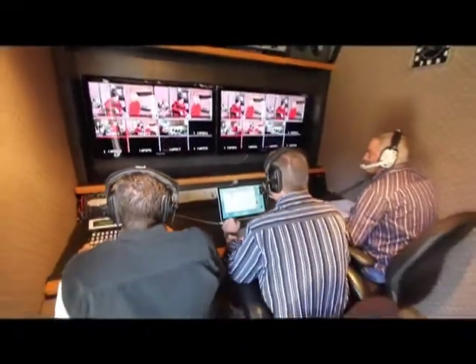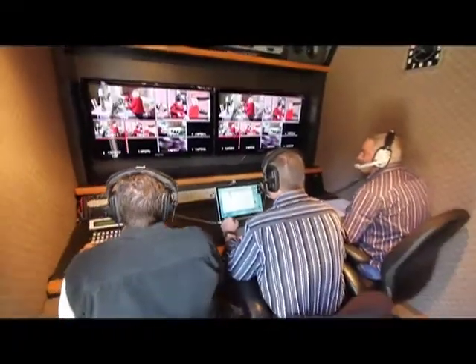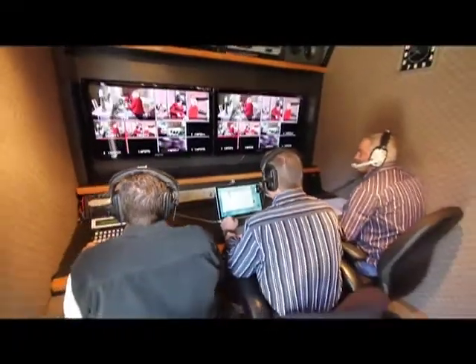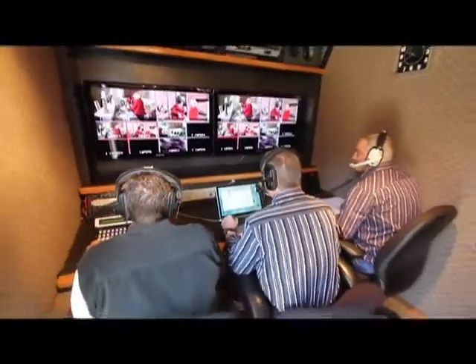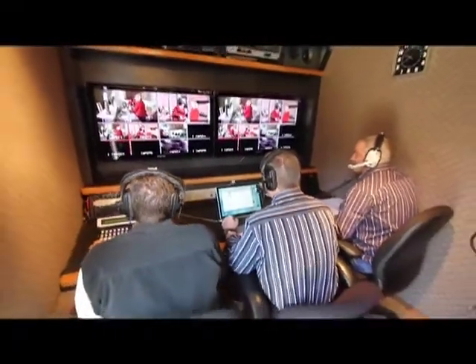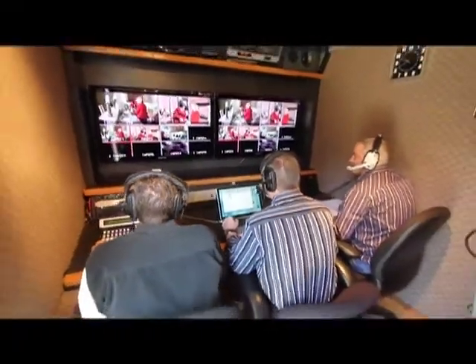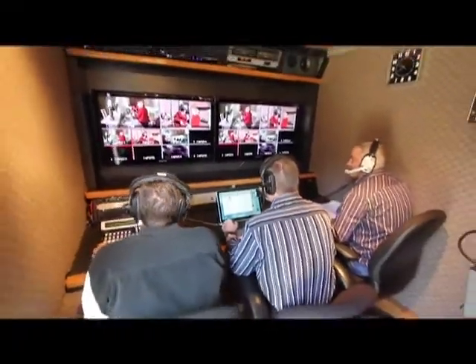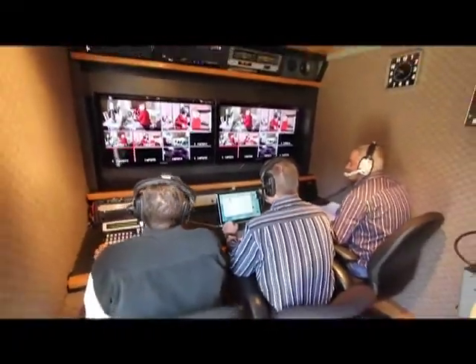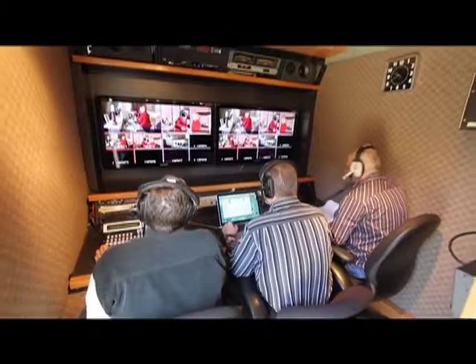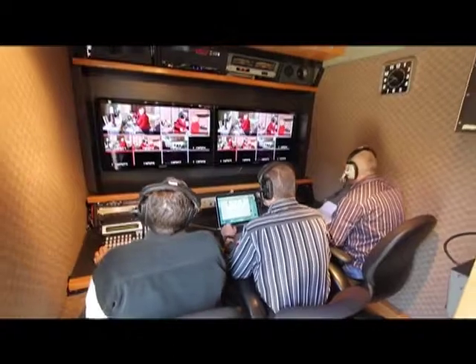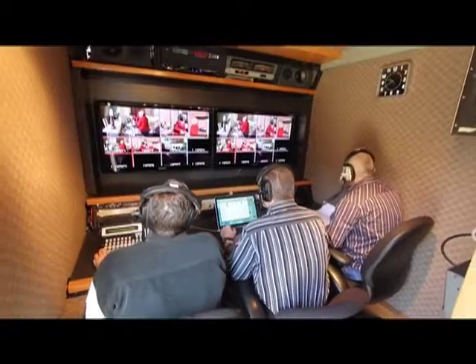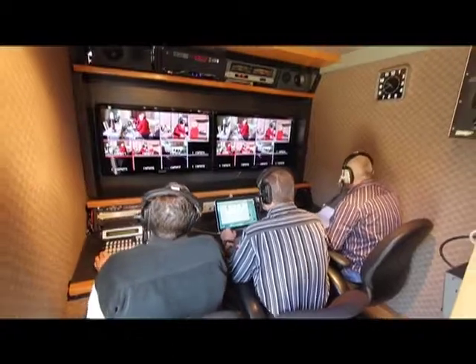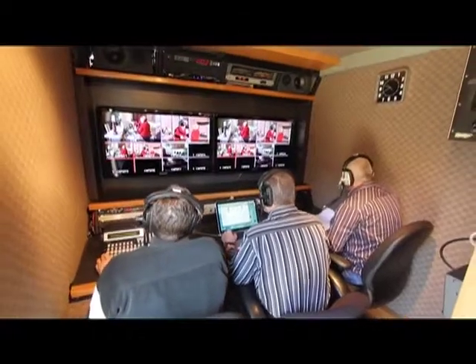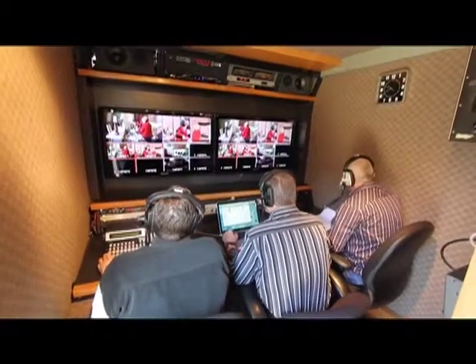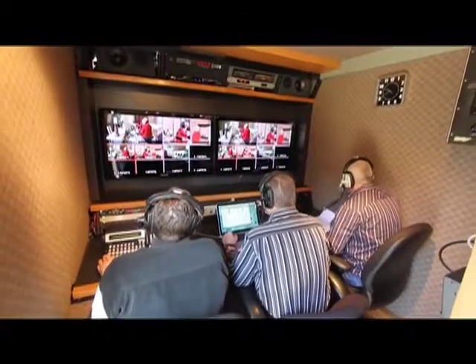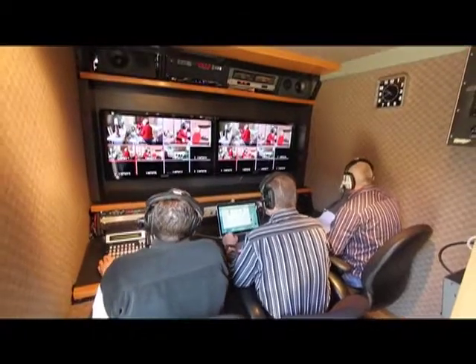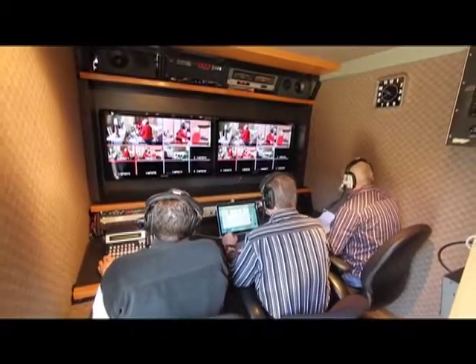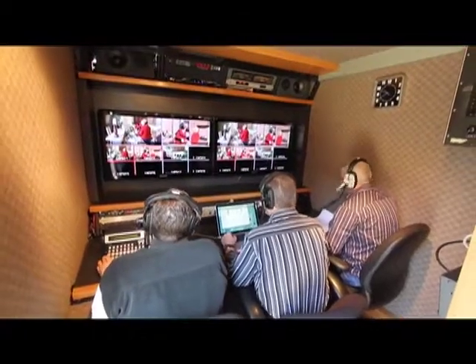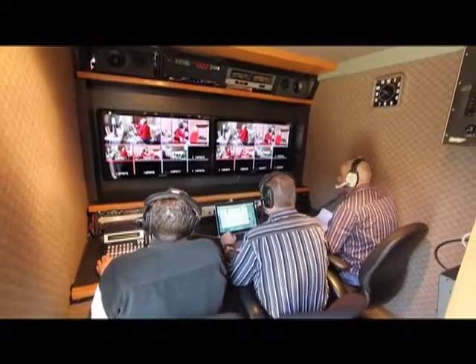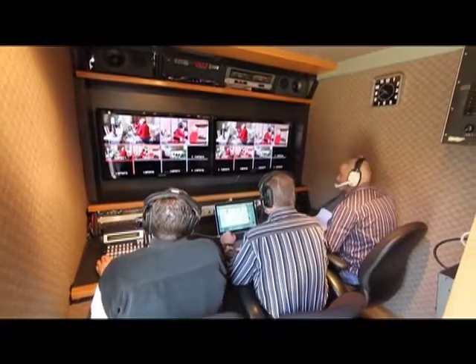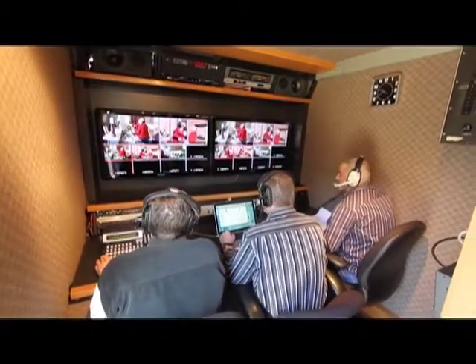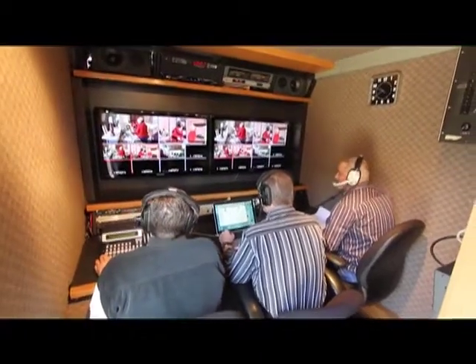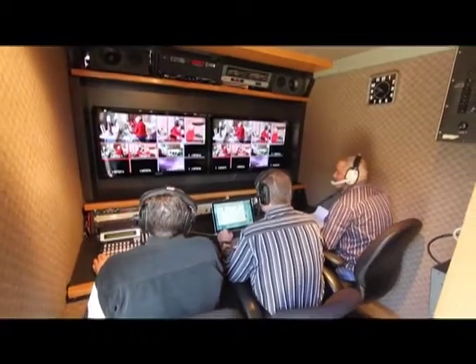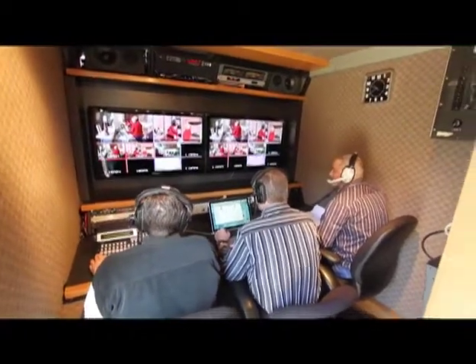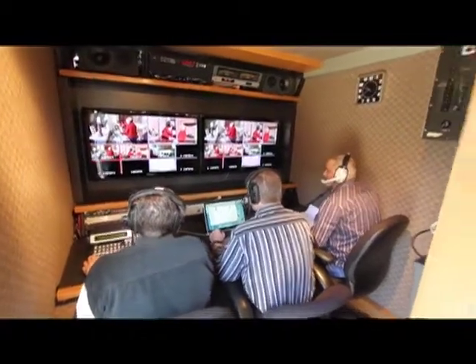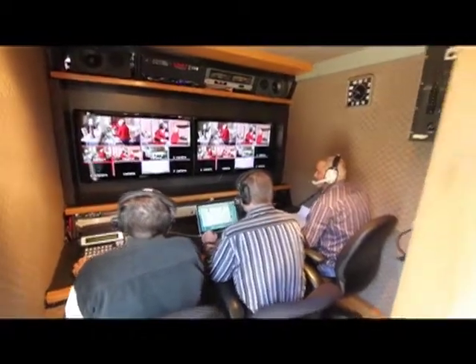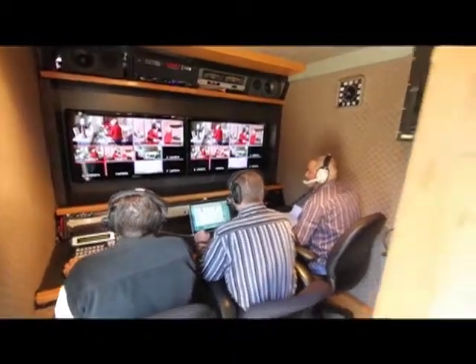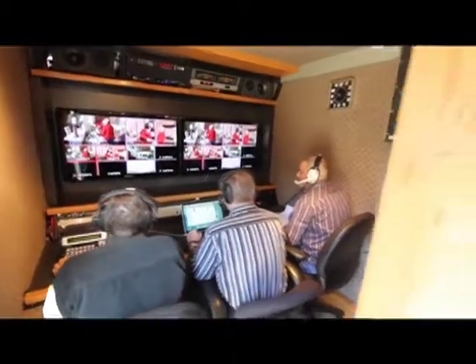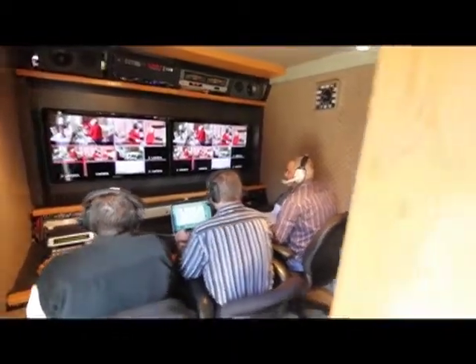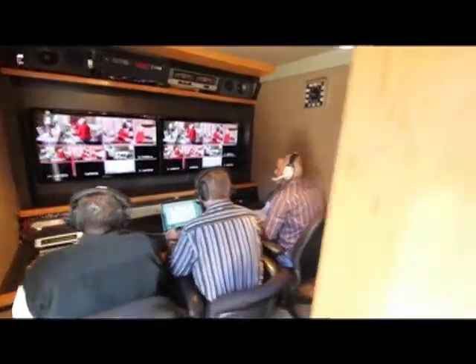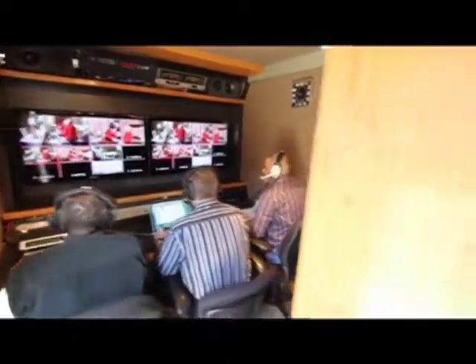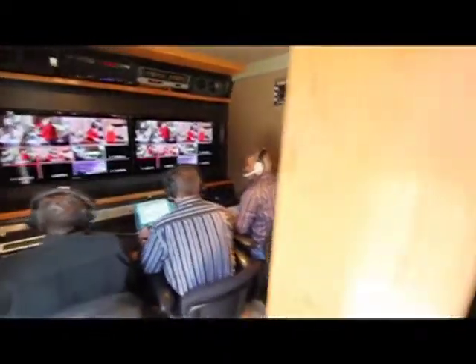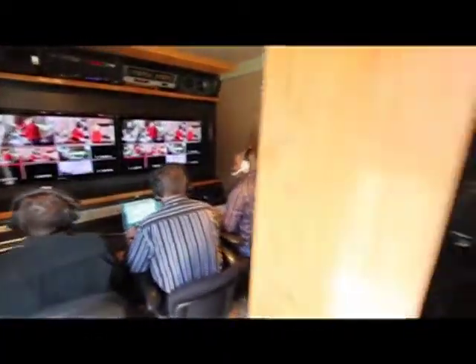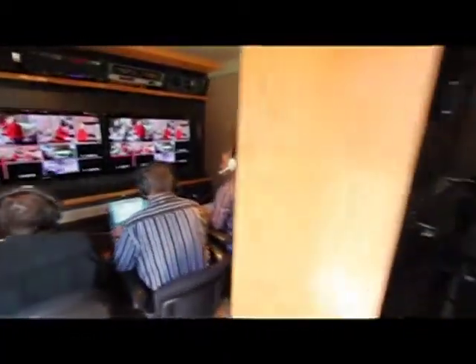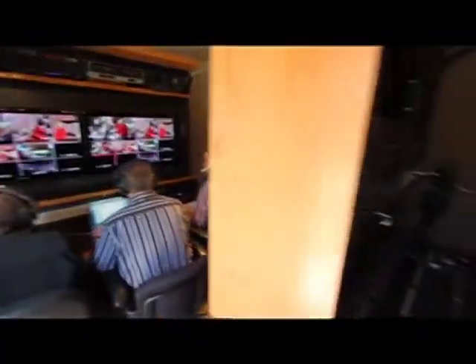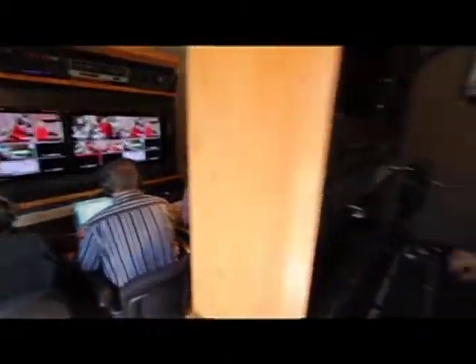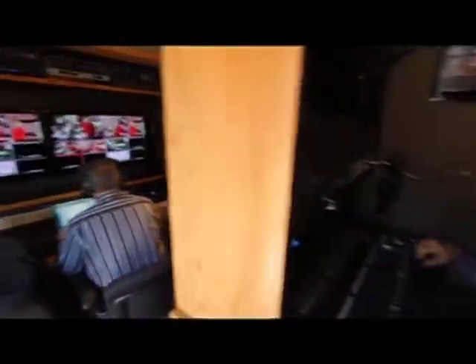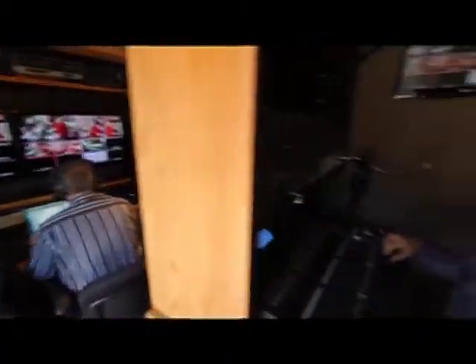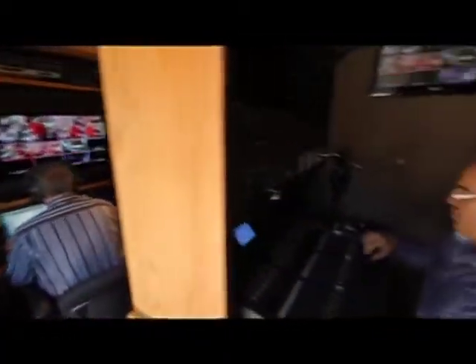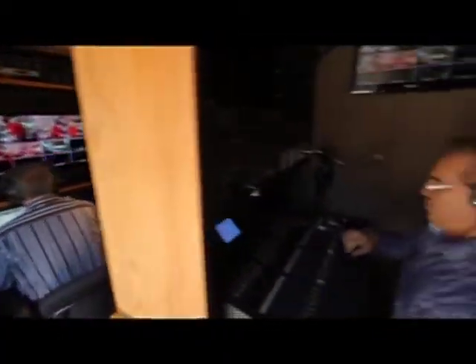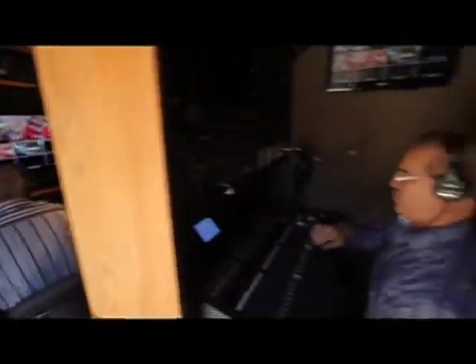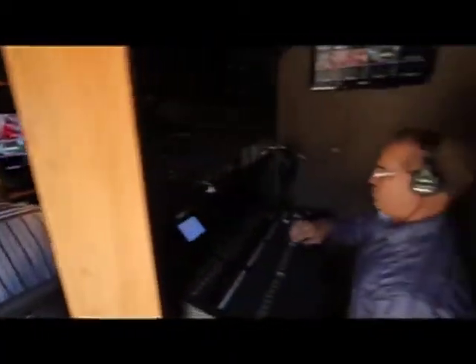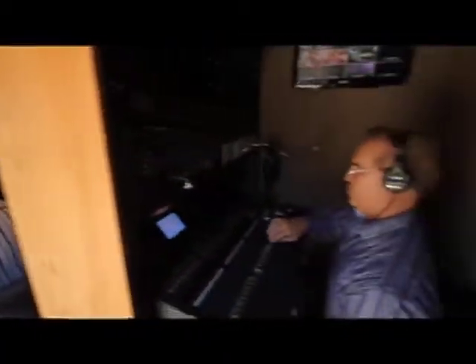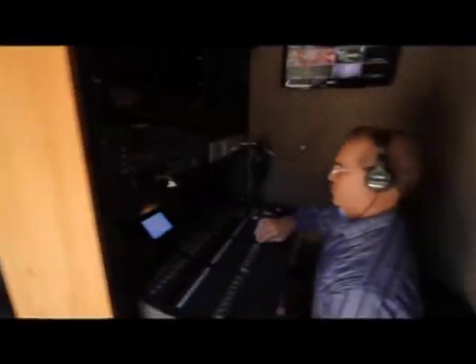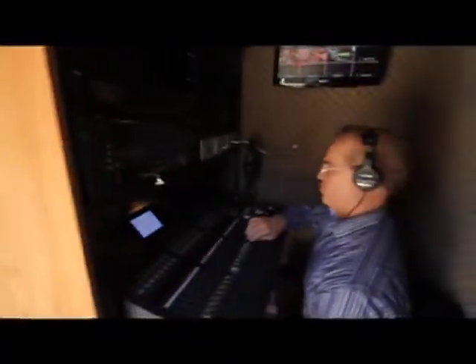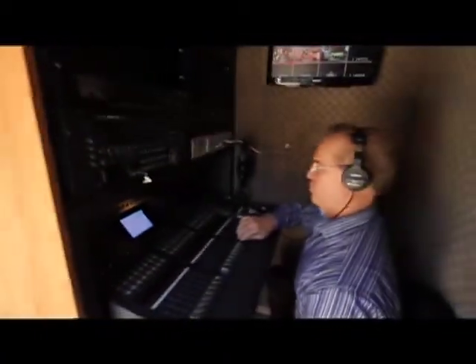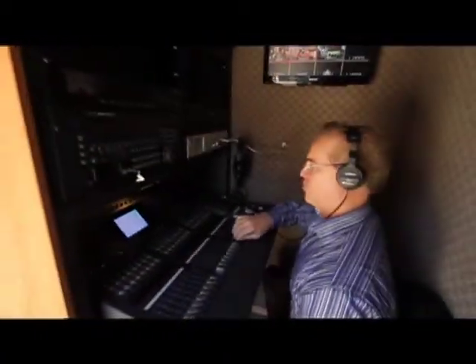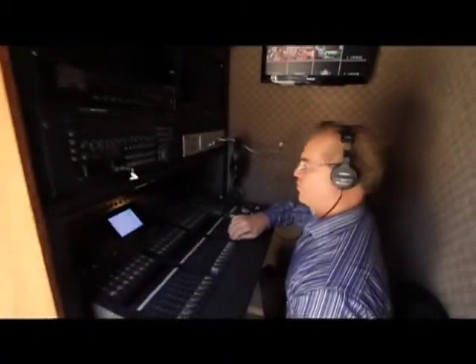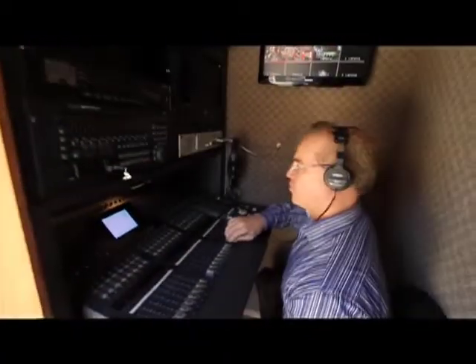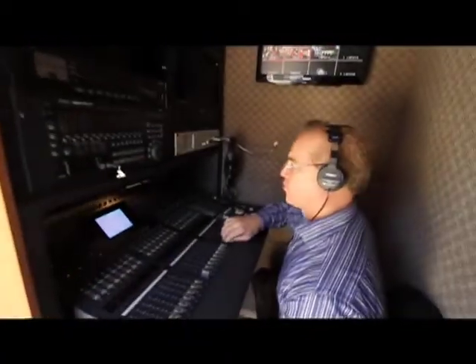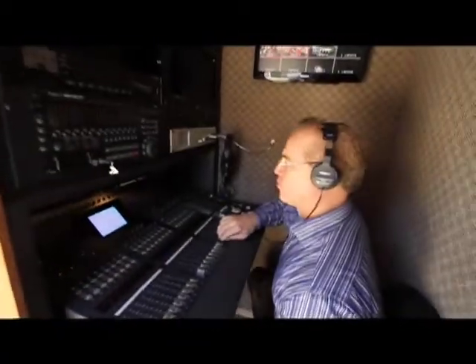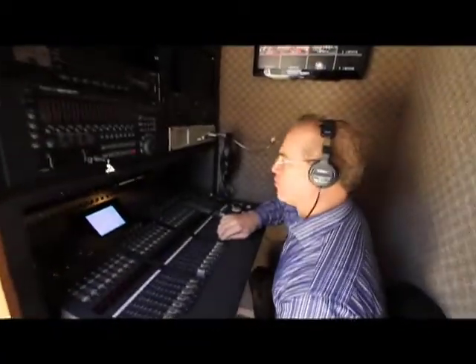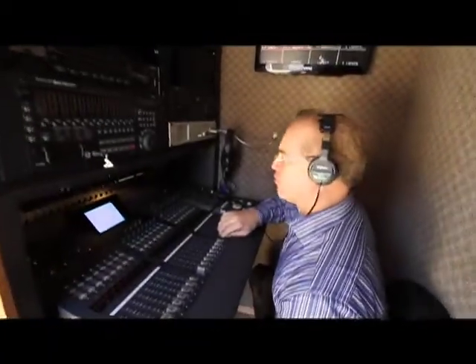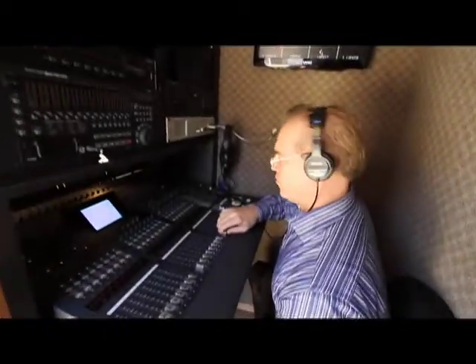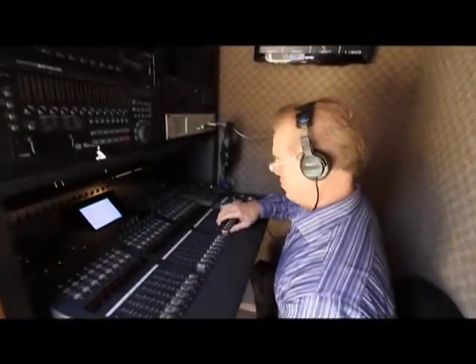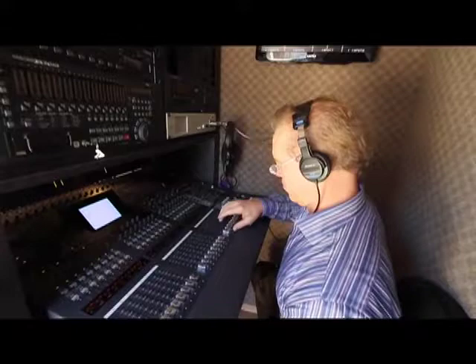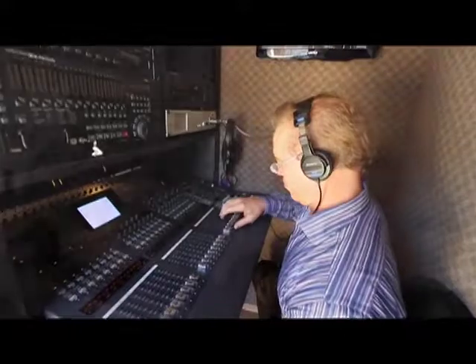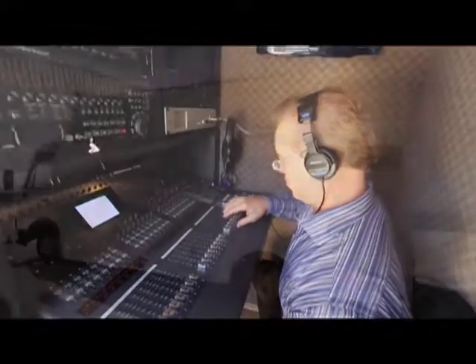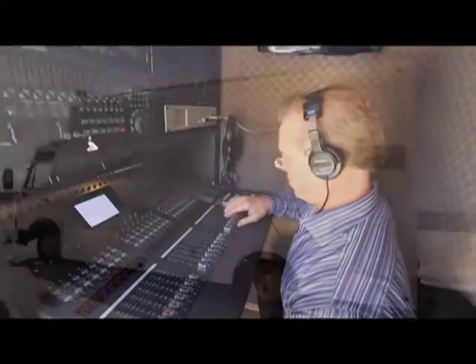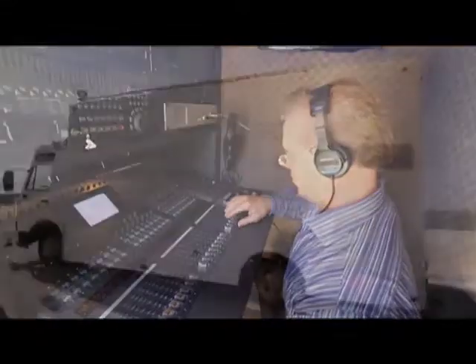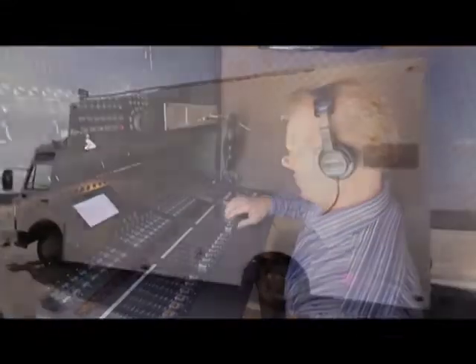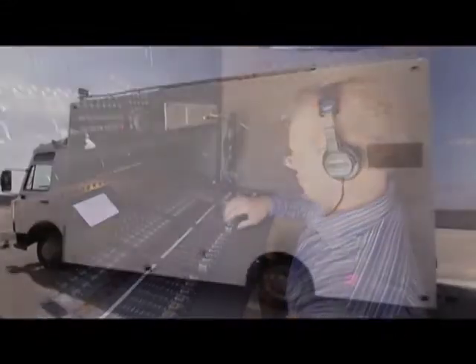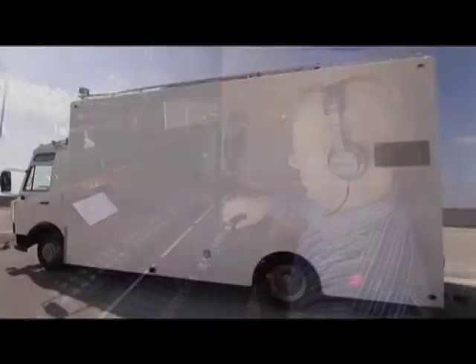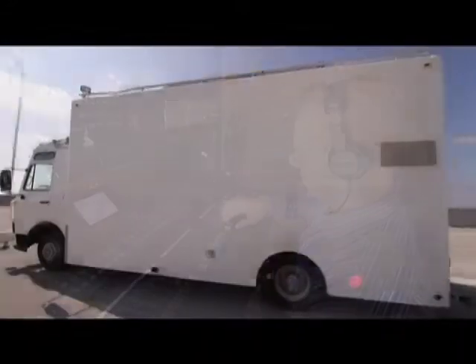Camera one, stand by. Two, focus. Three, hold. Two. Coming to three. Keep proctor. Three.